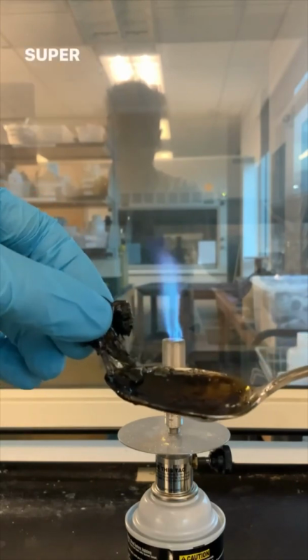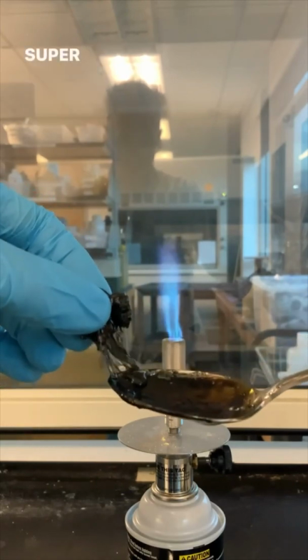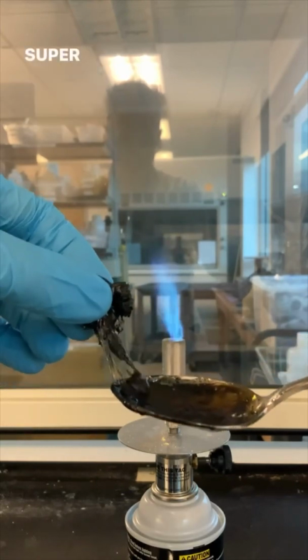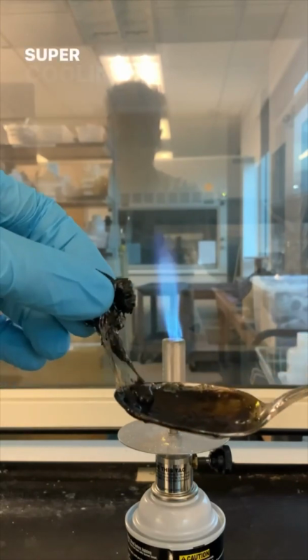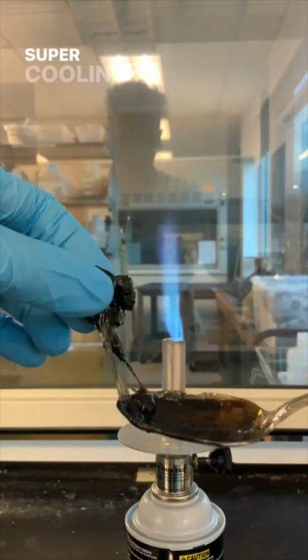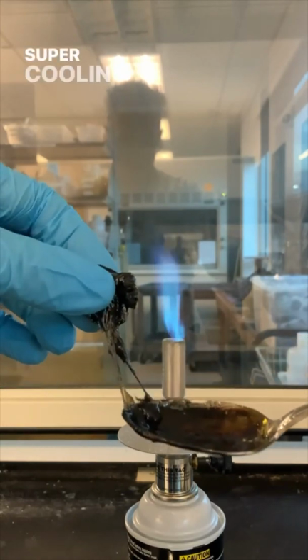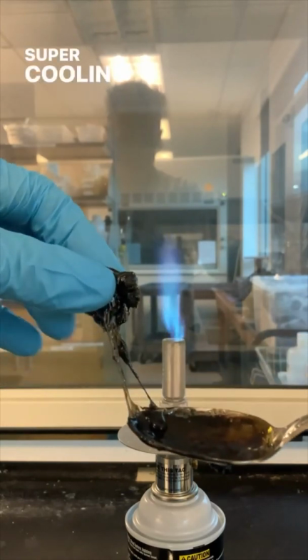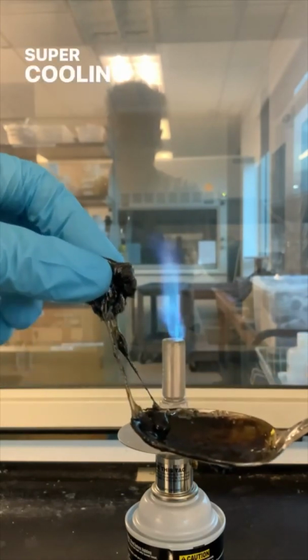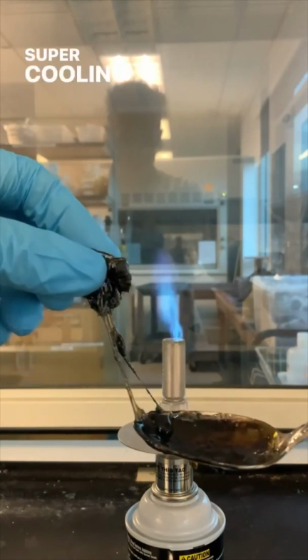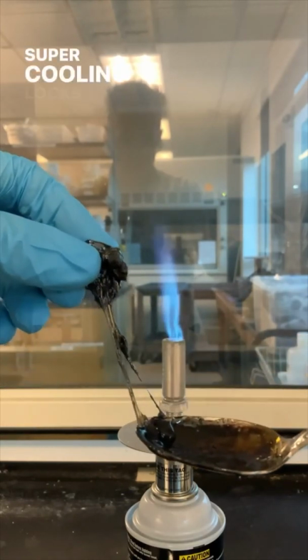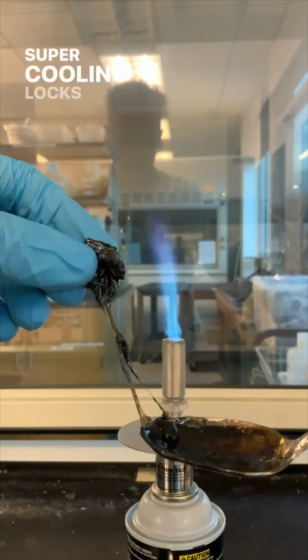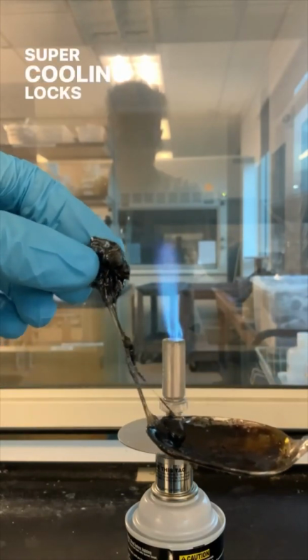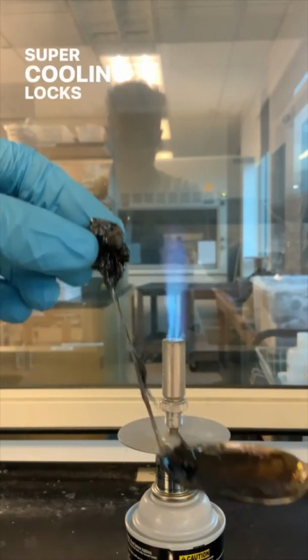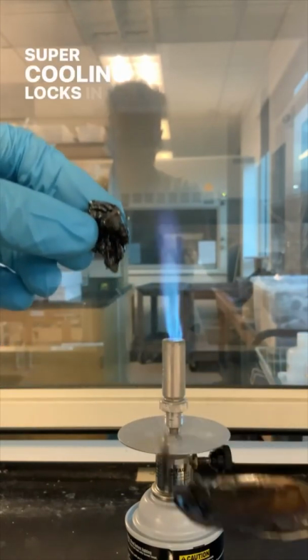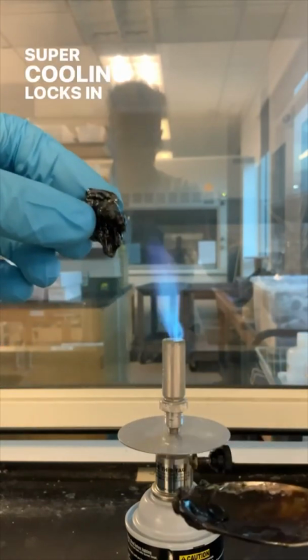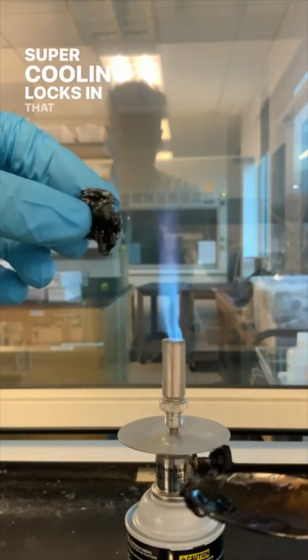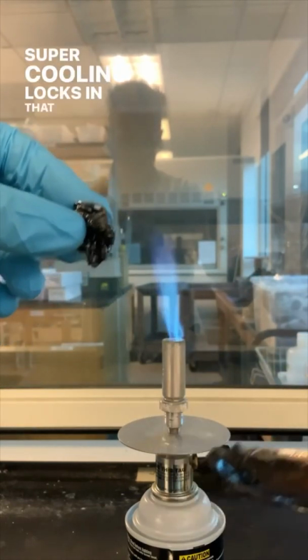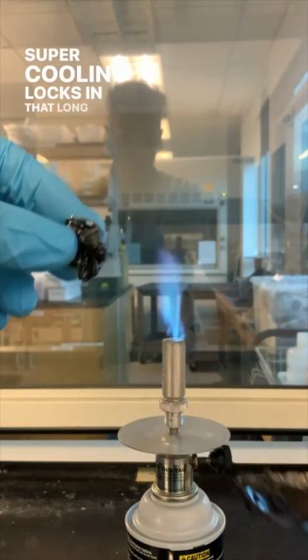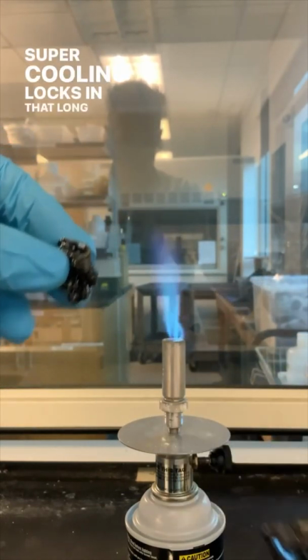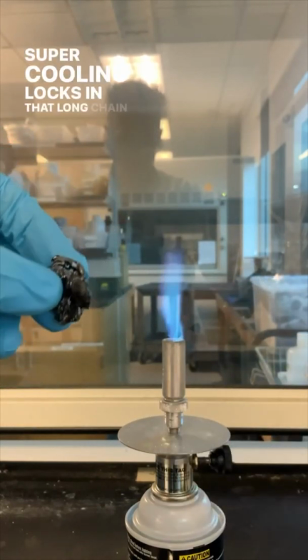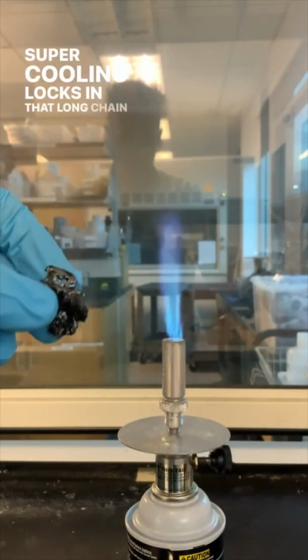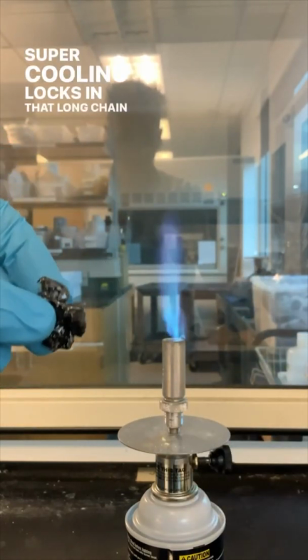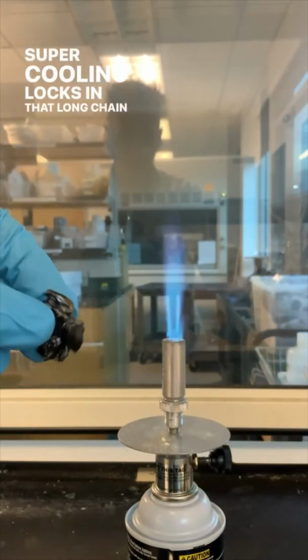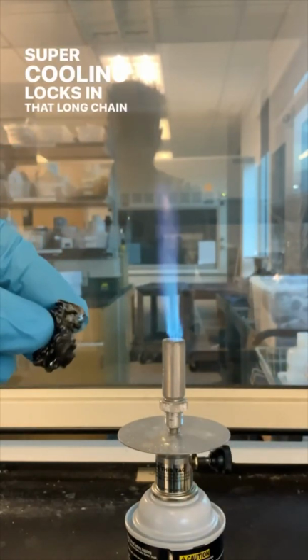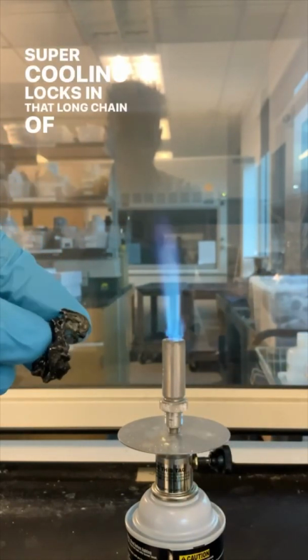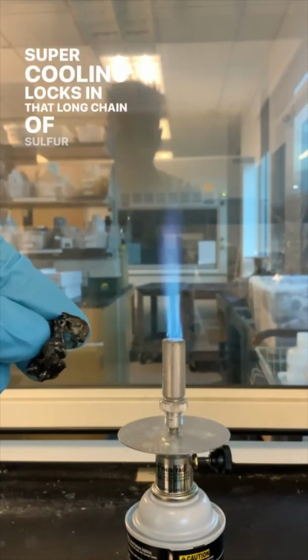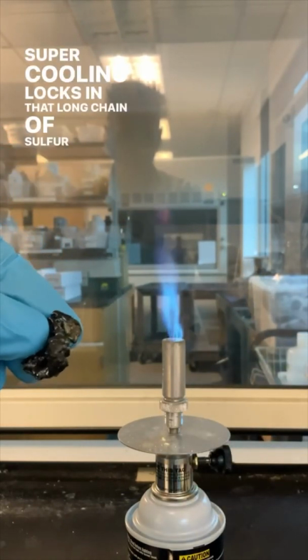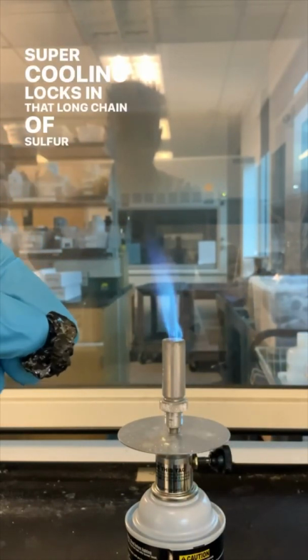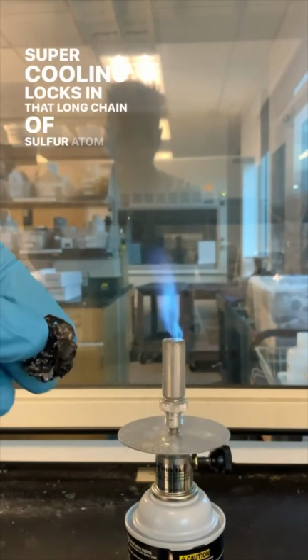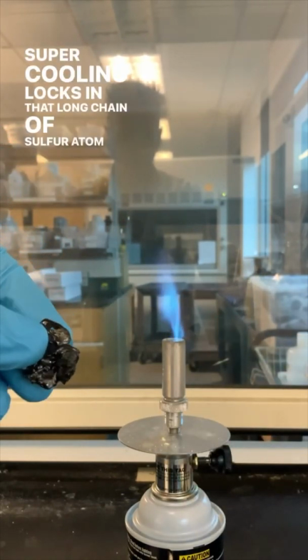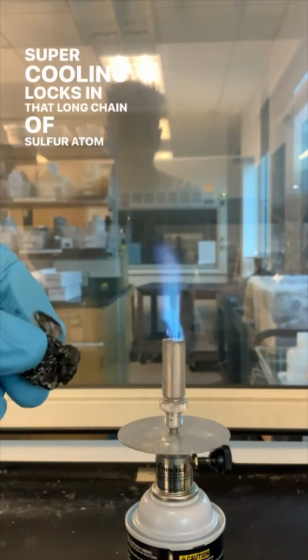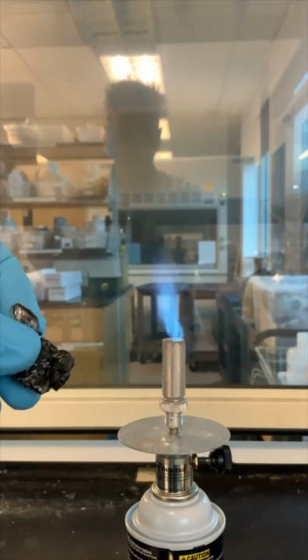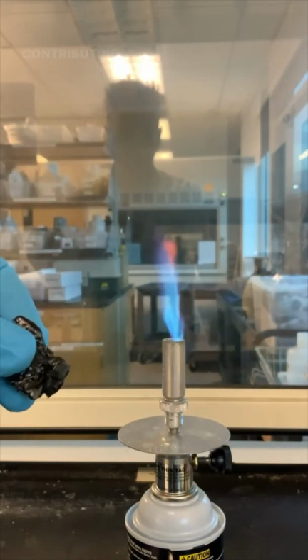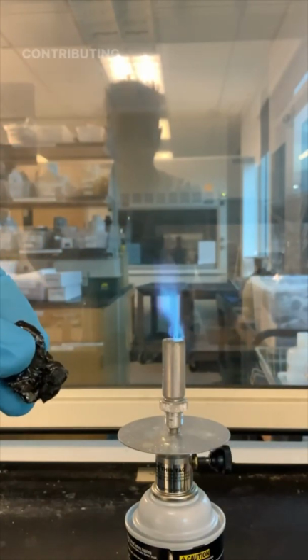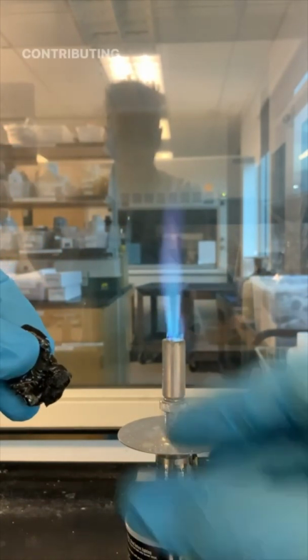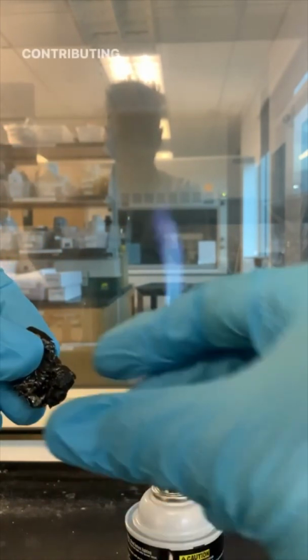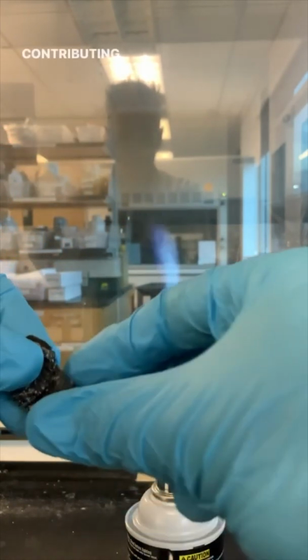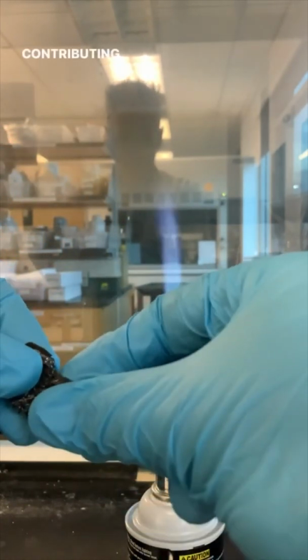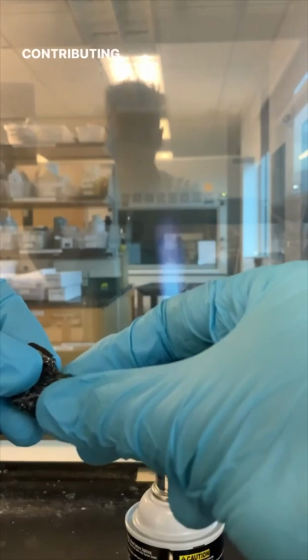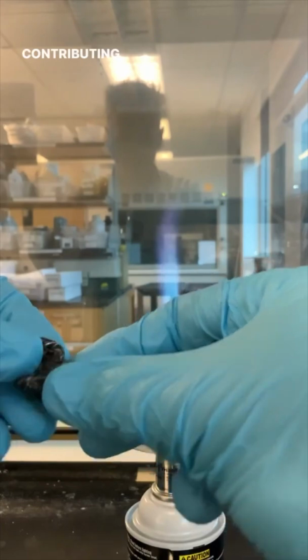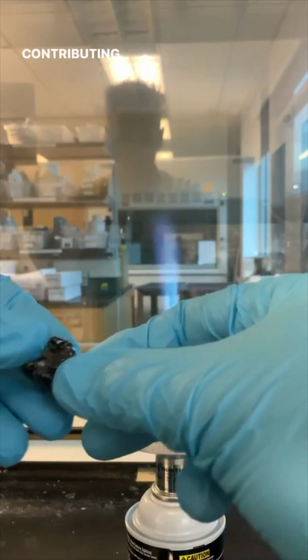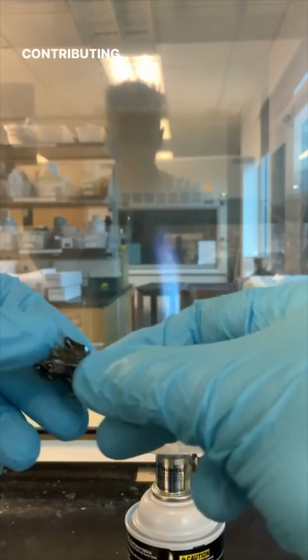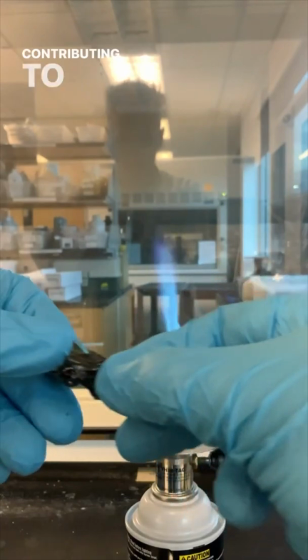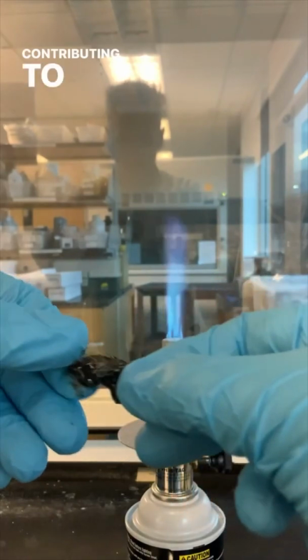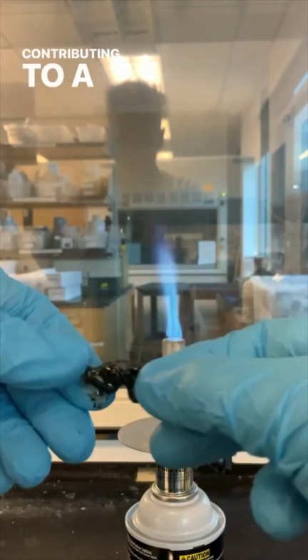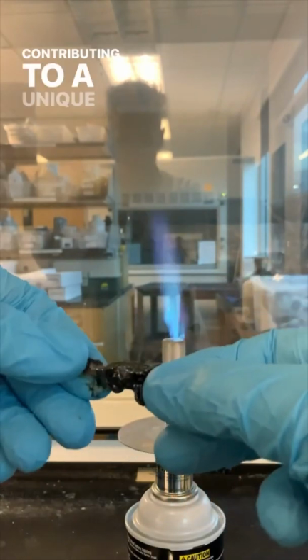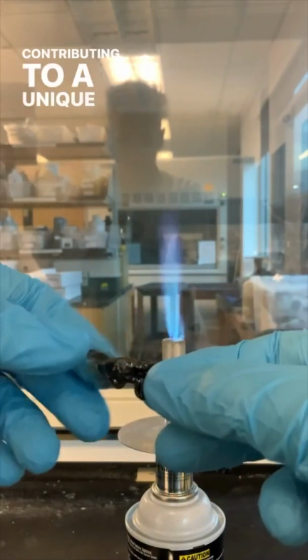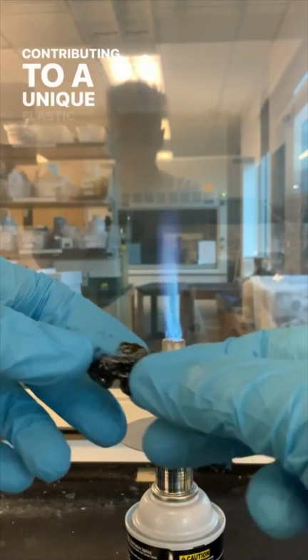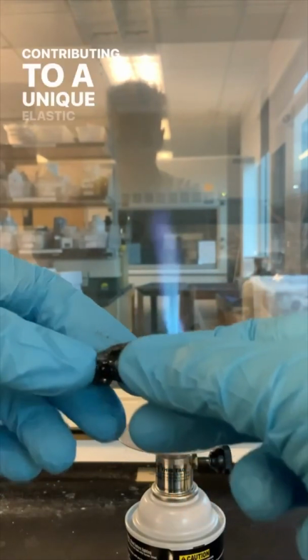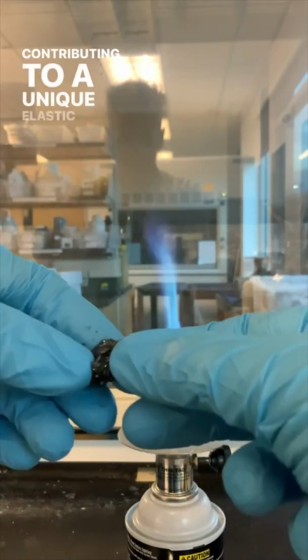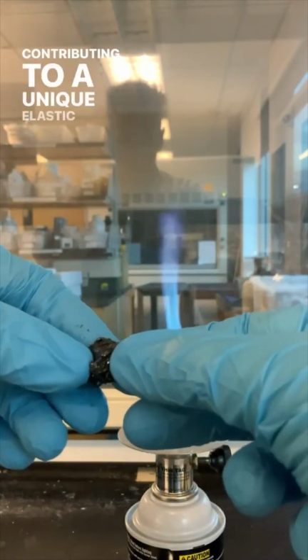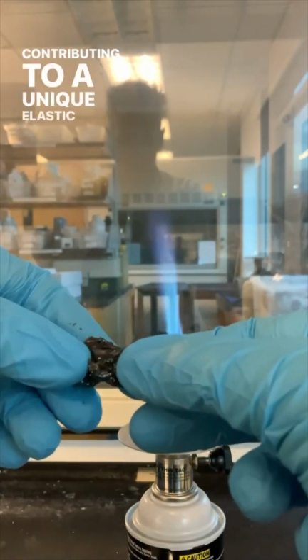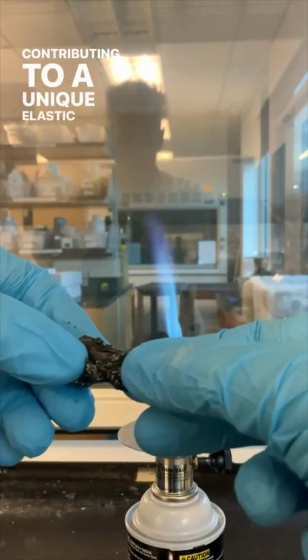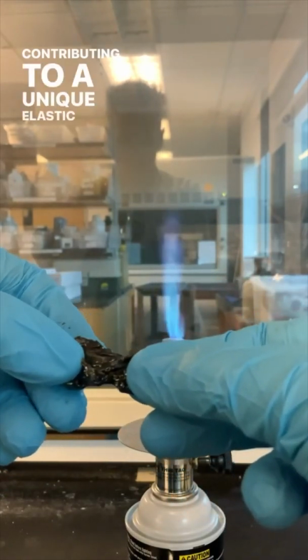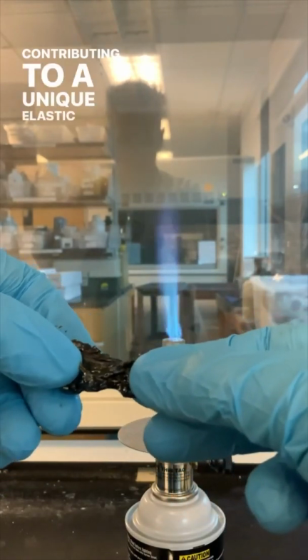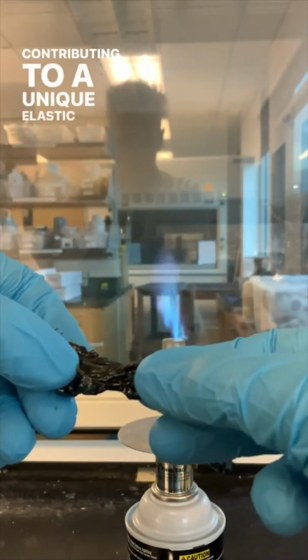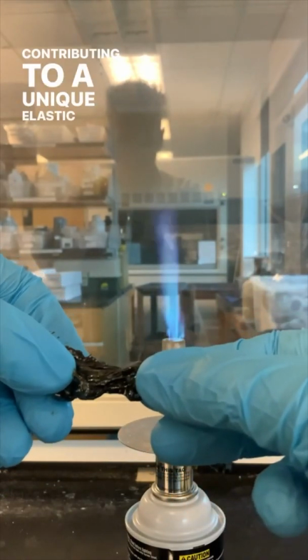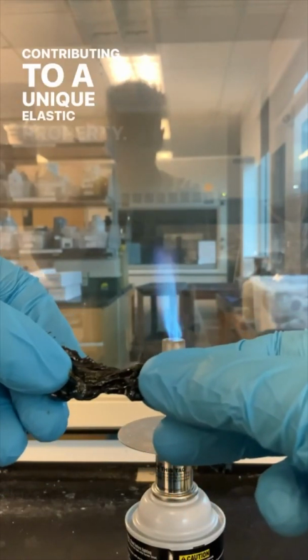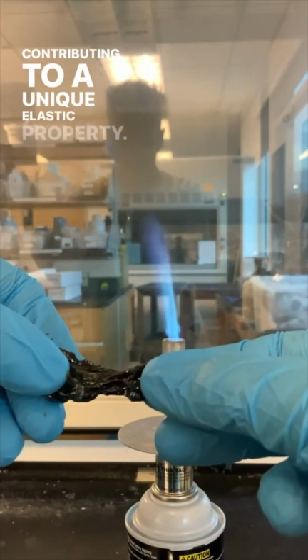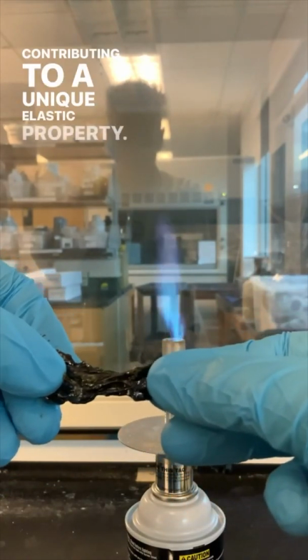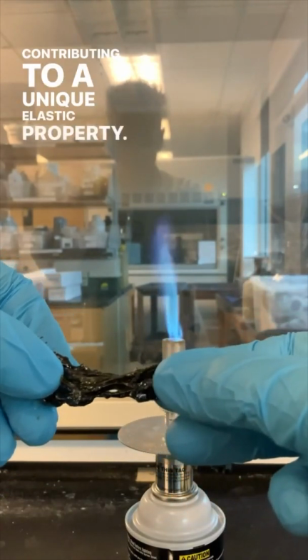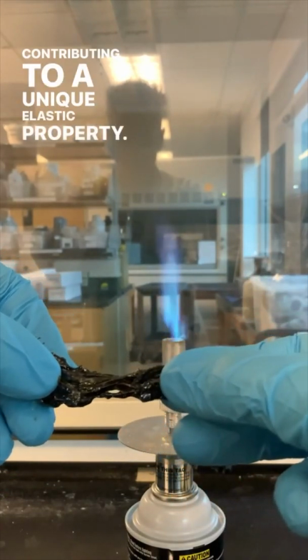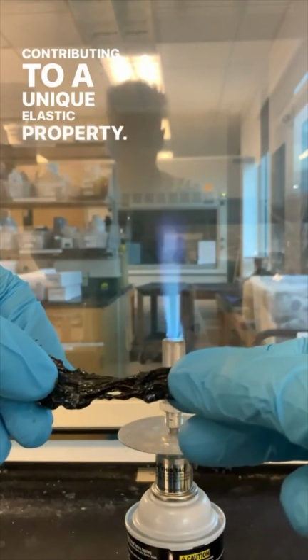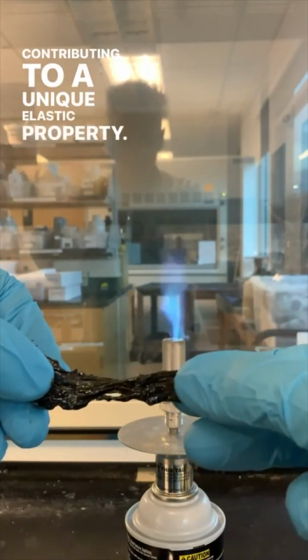Super cooling locks in that long chain of sulfur atoms, contributing to a unique elastic property.